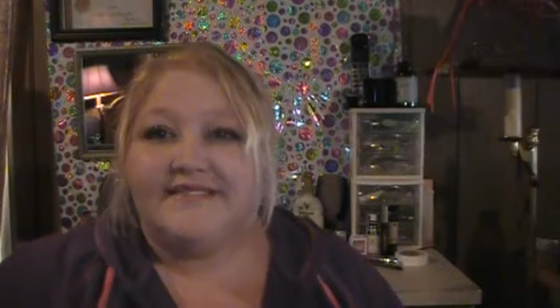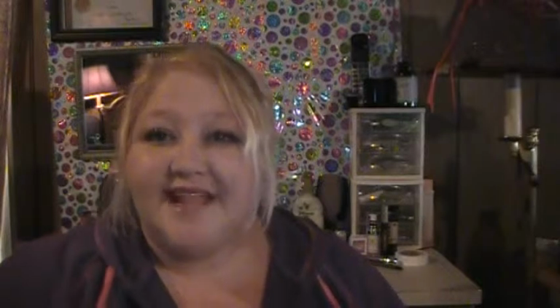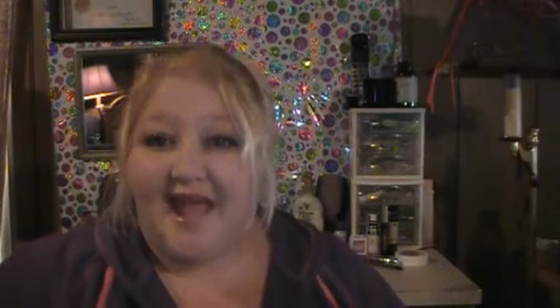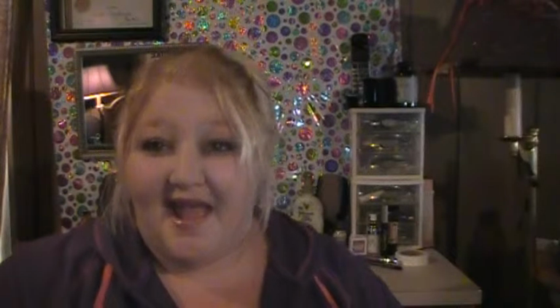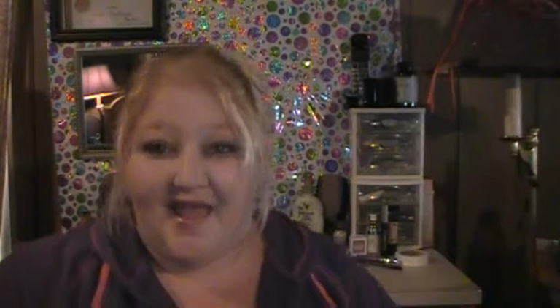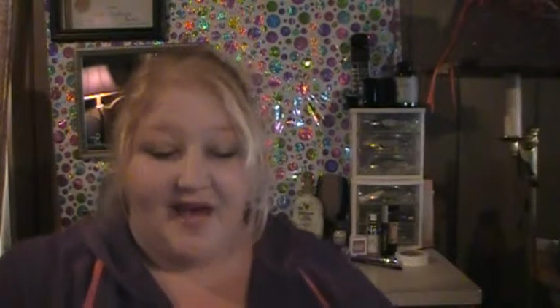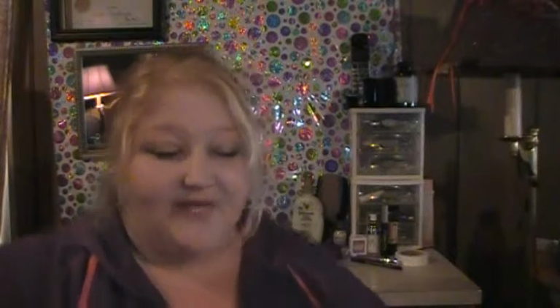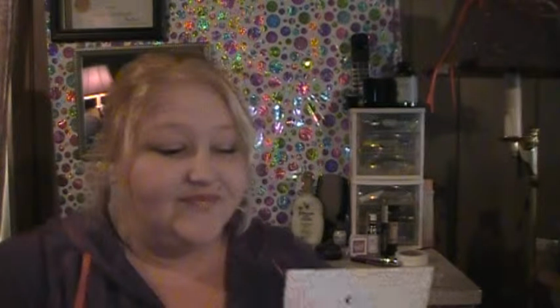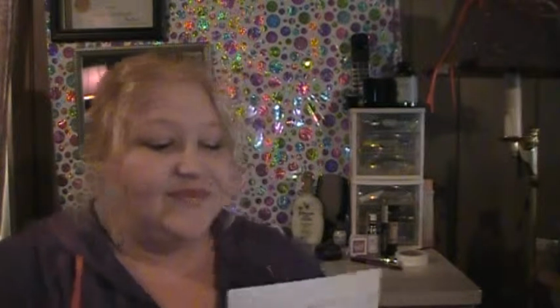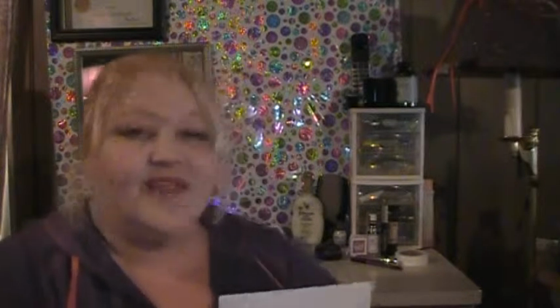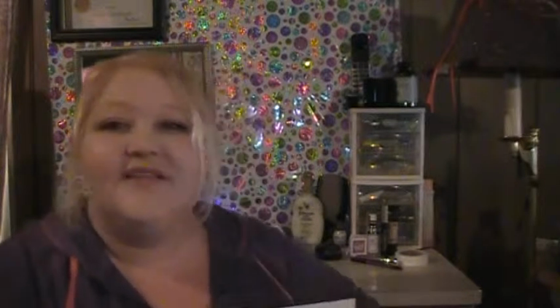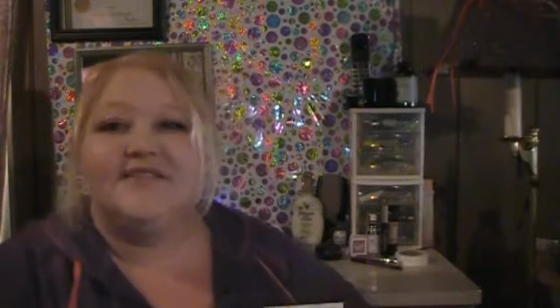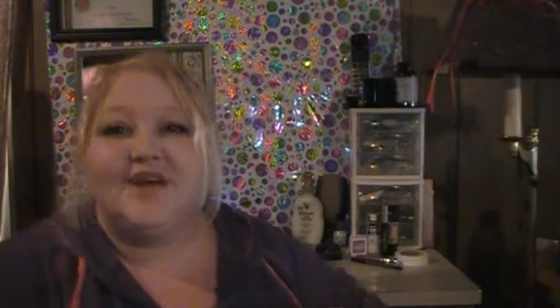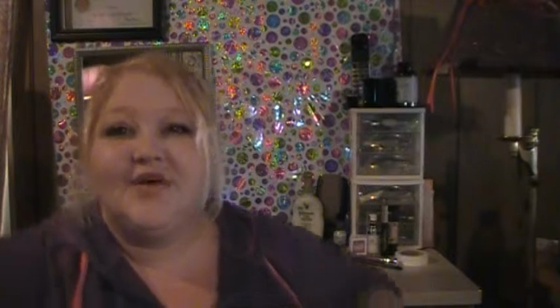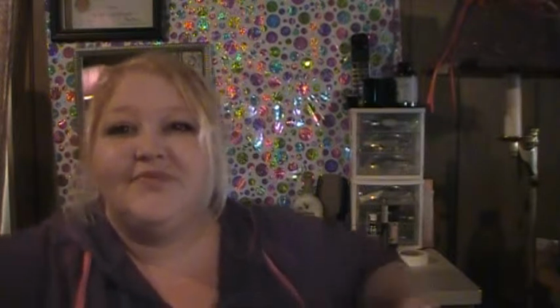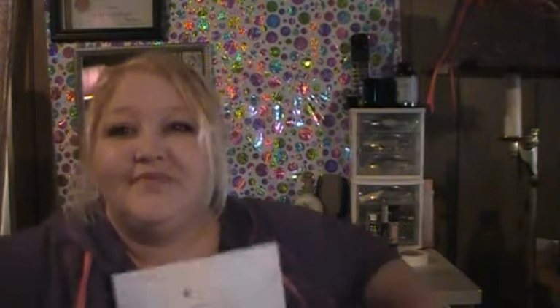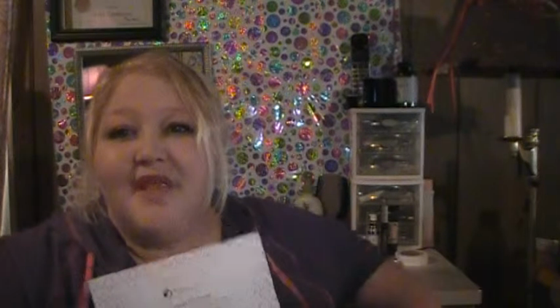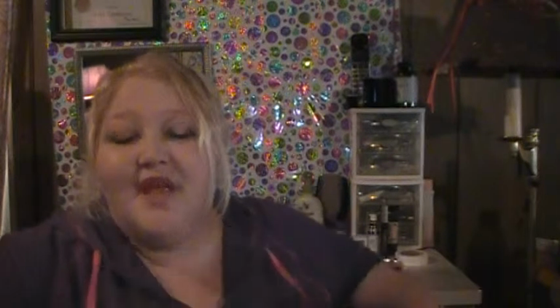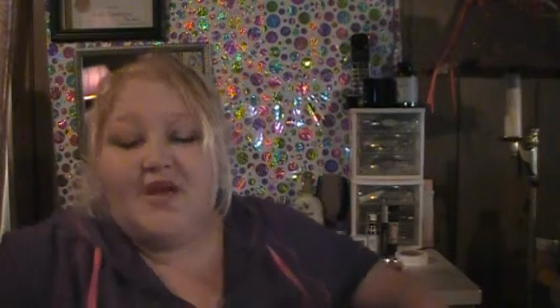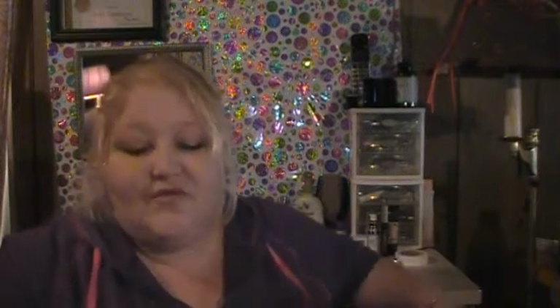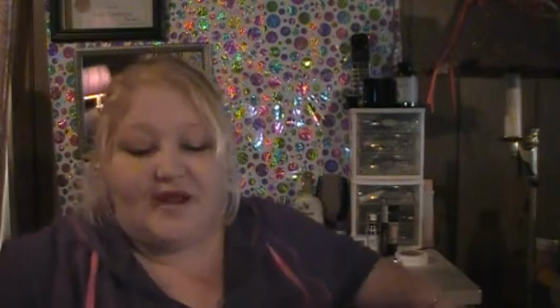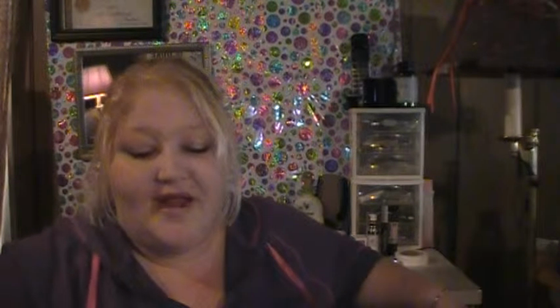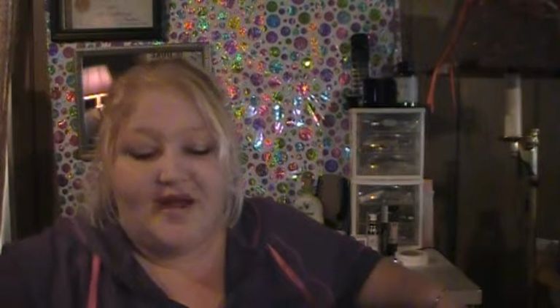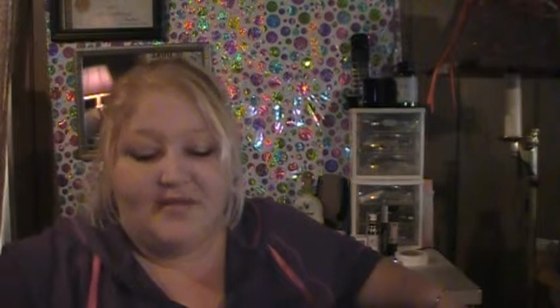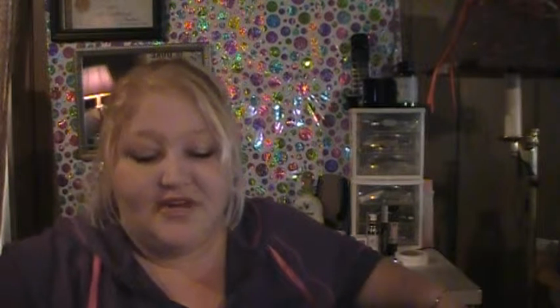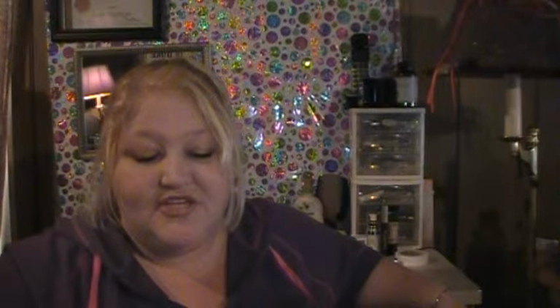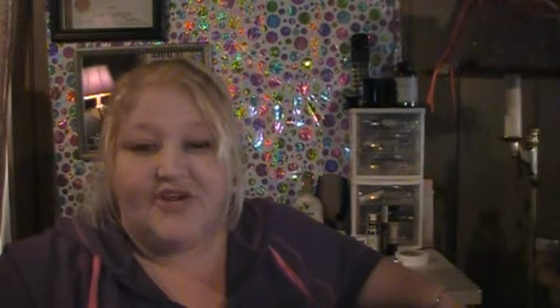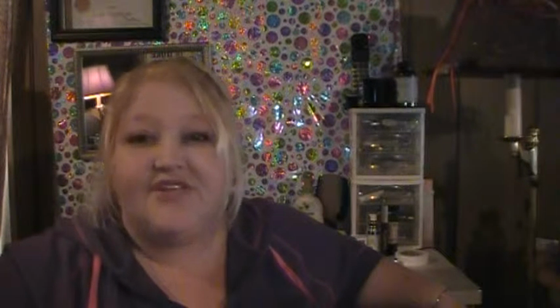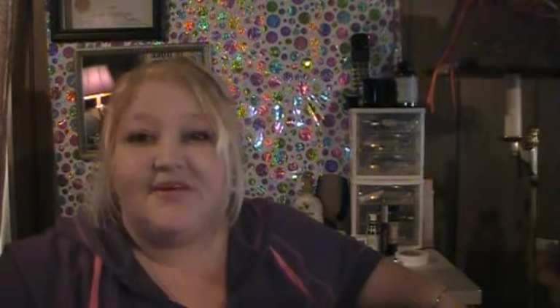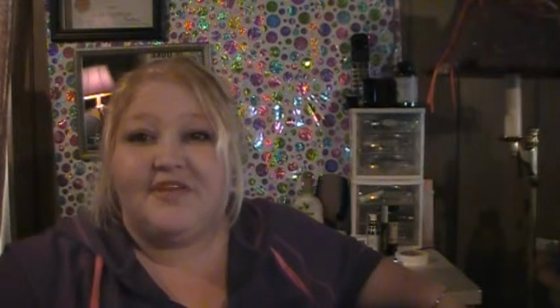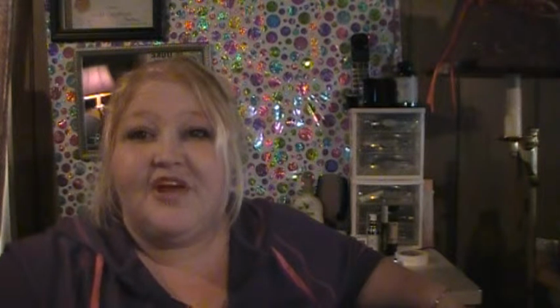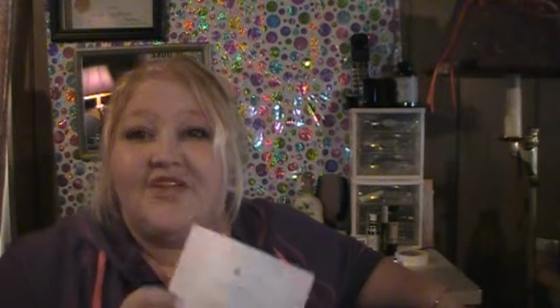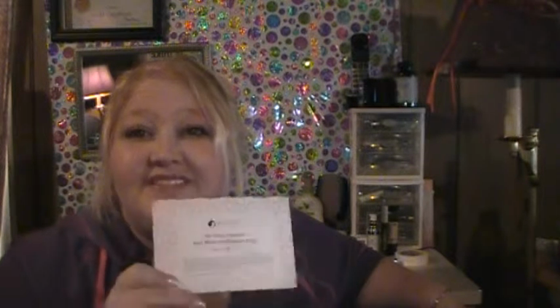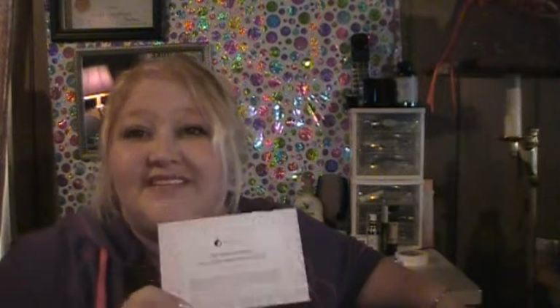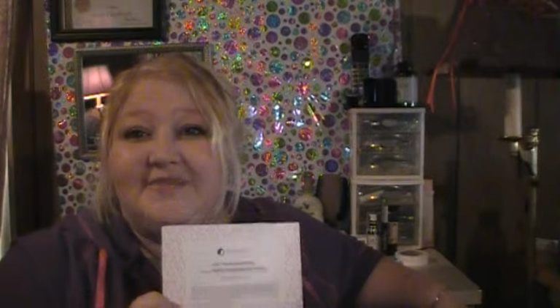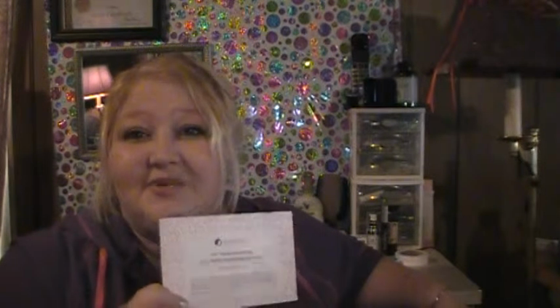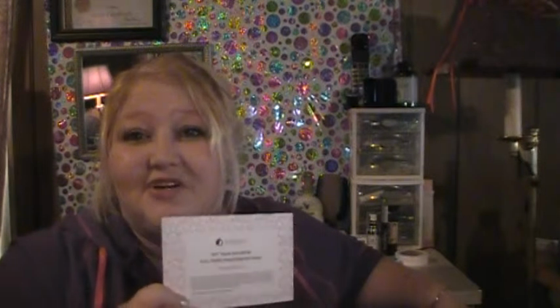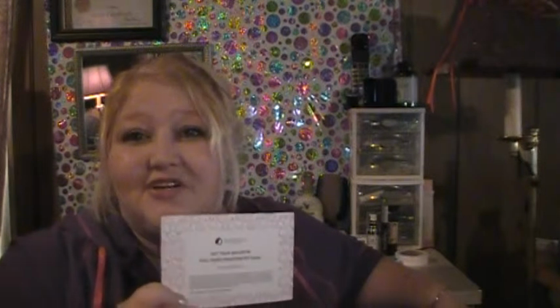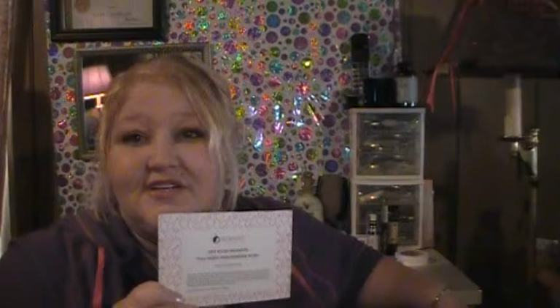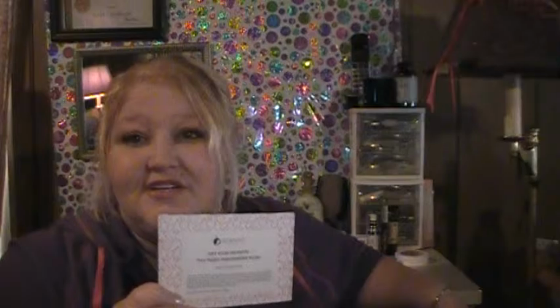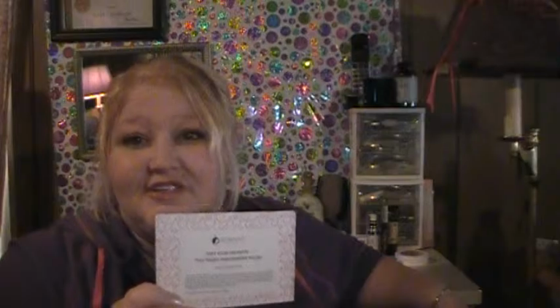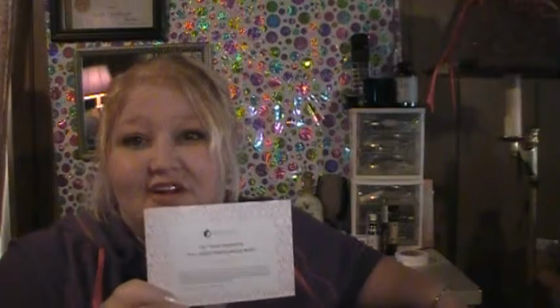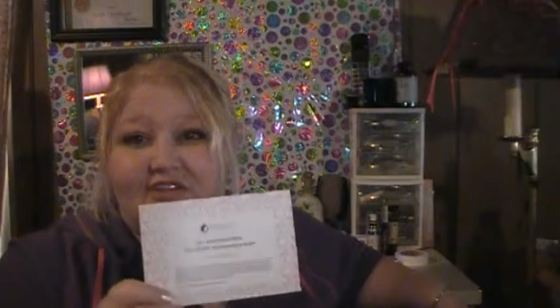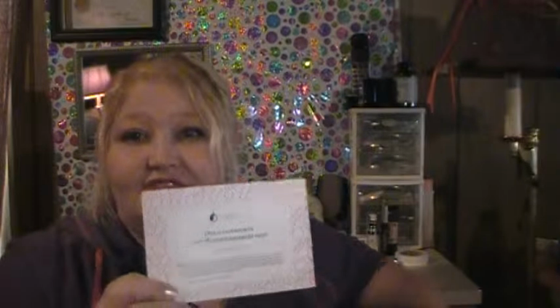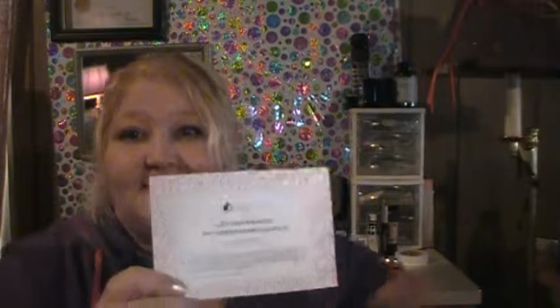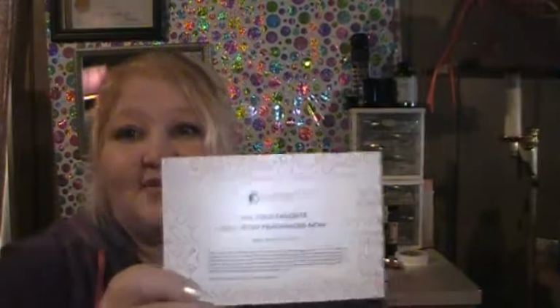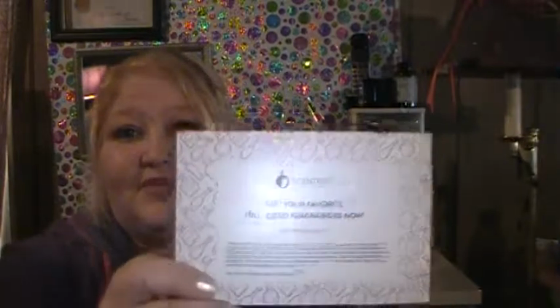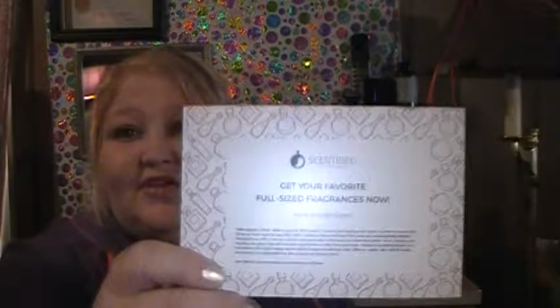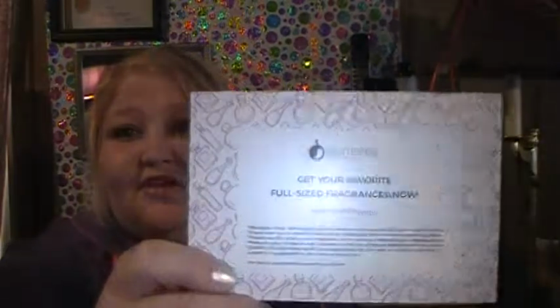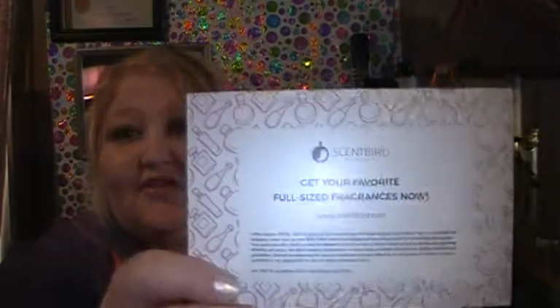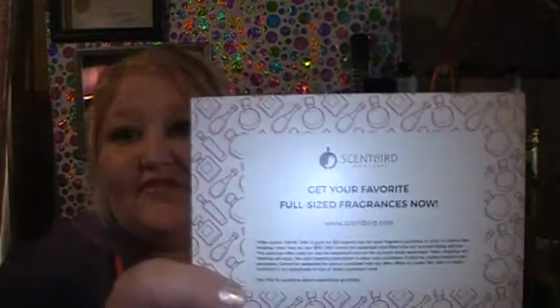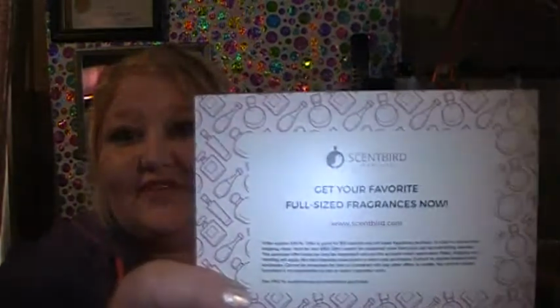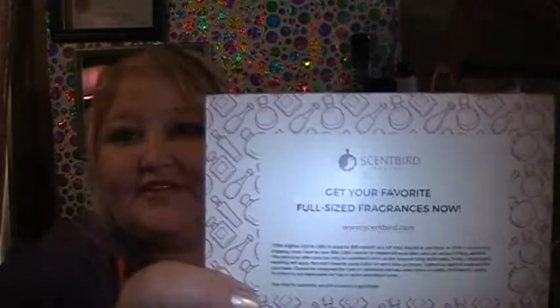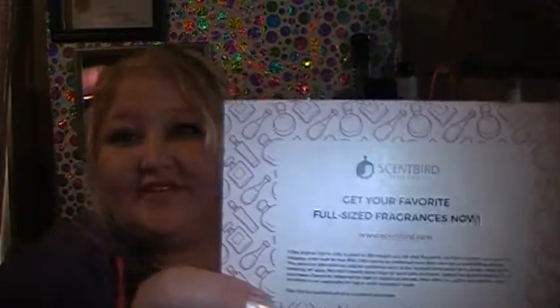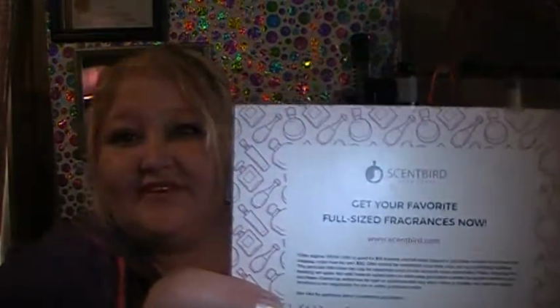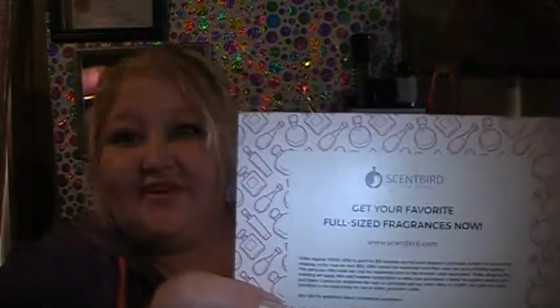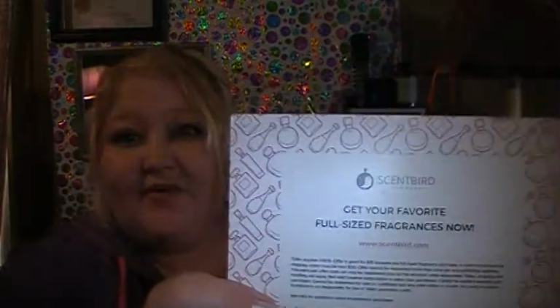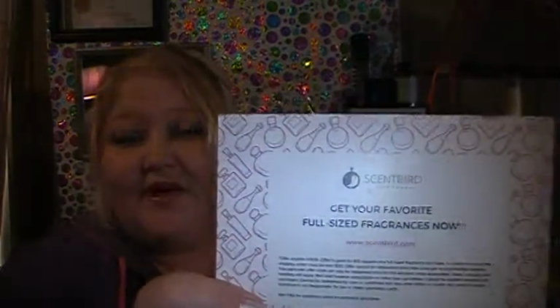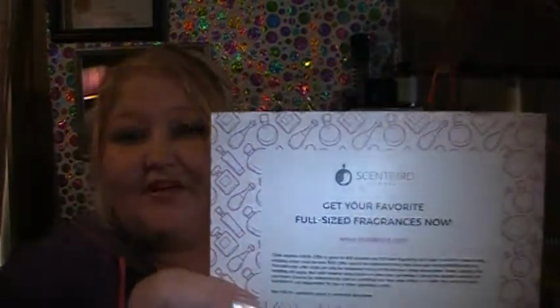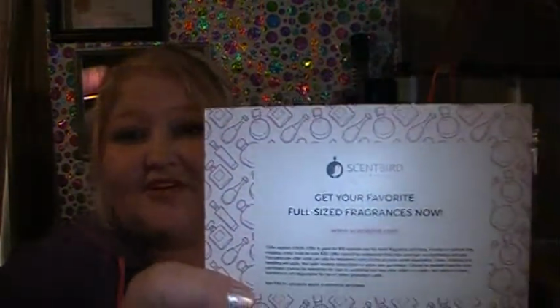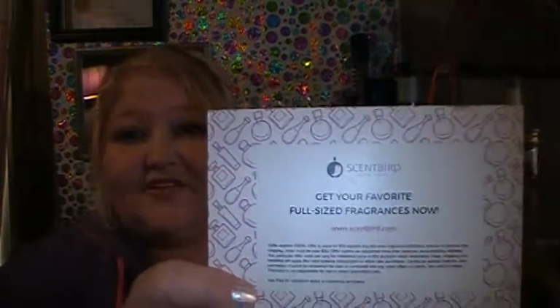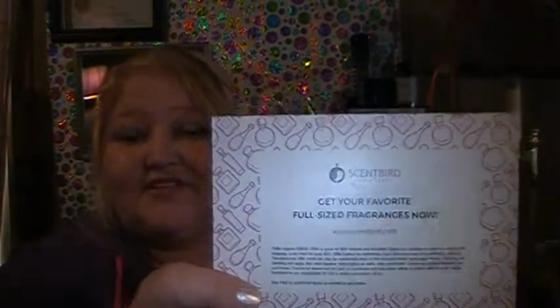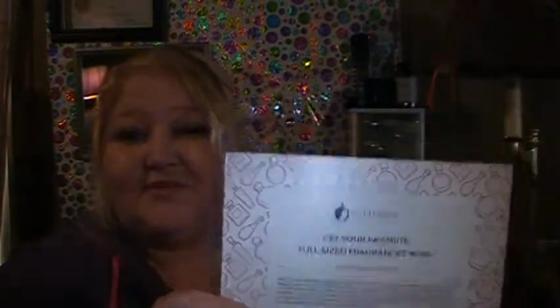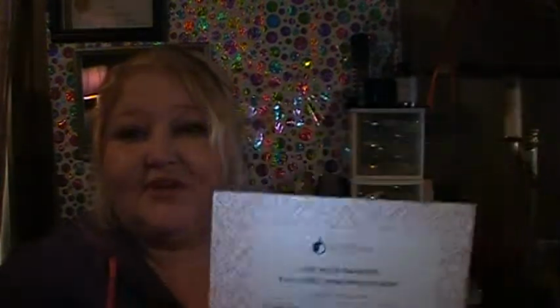Hey y'all! Right now I'm going to show you something called Scentbird. Share a little something with you. I don't know if you can see it very well — it's called Scentbird.